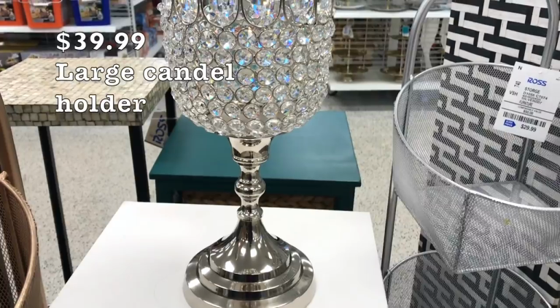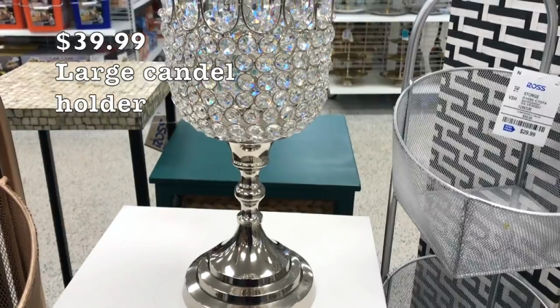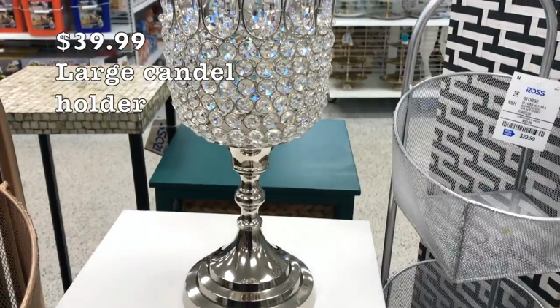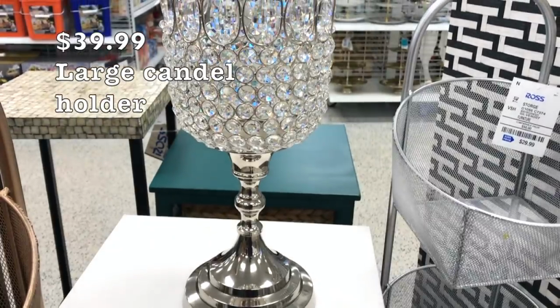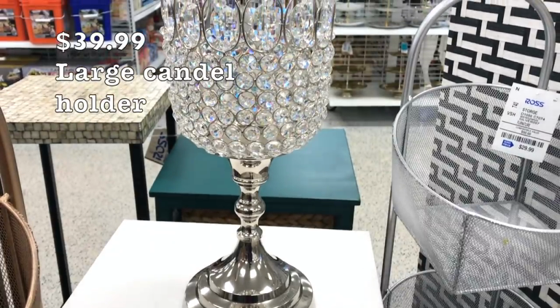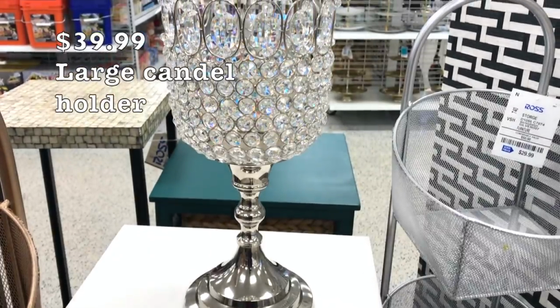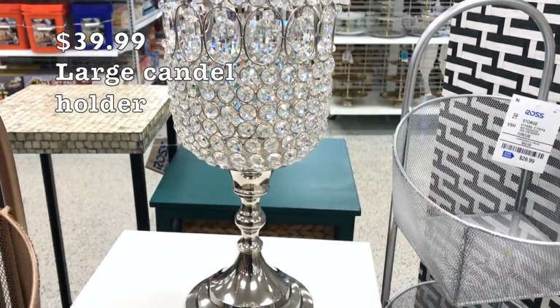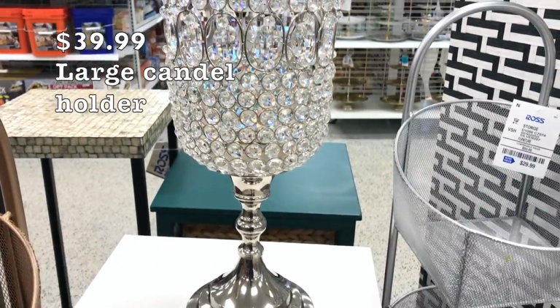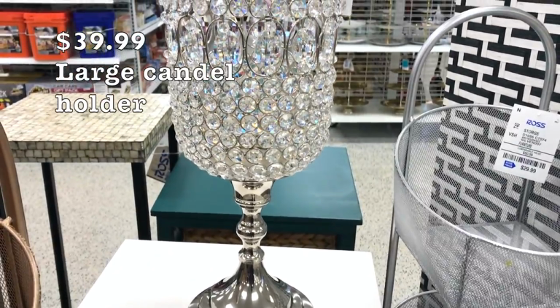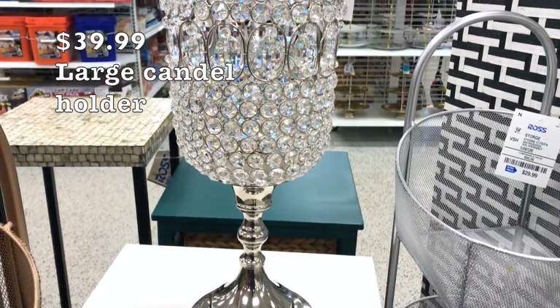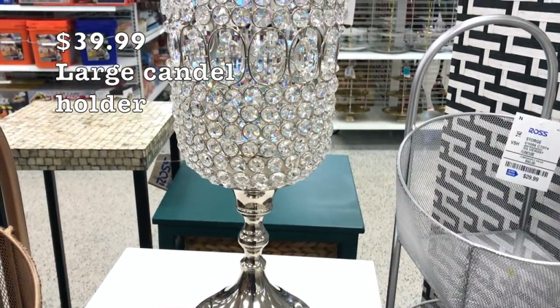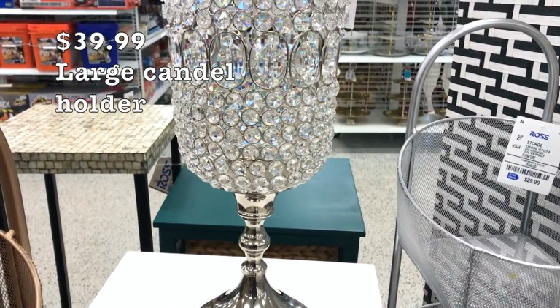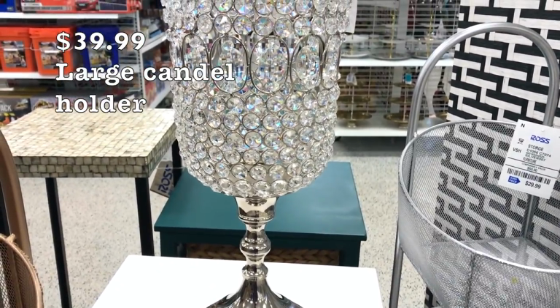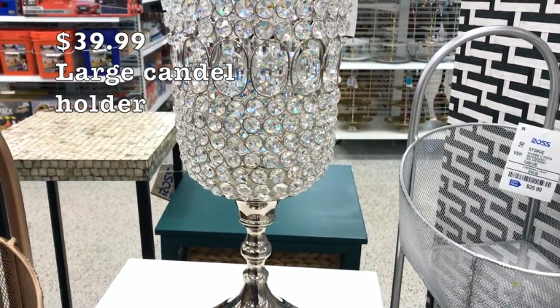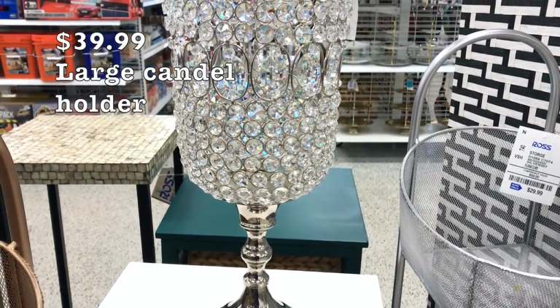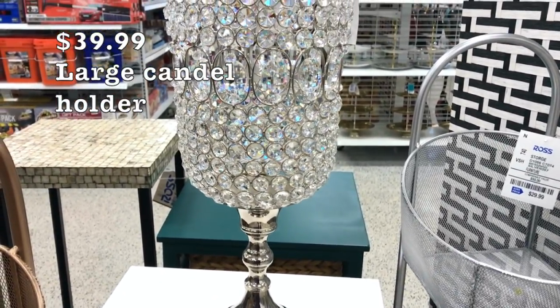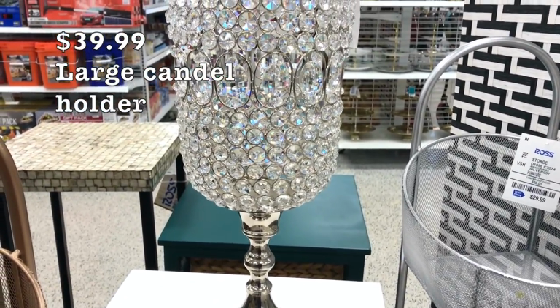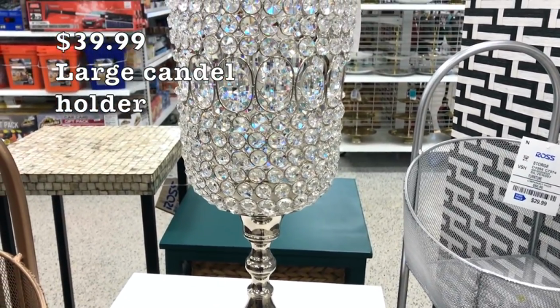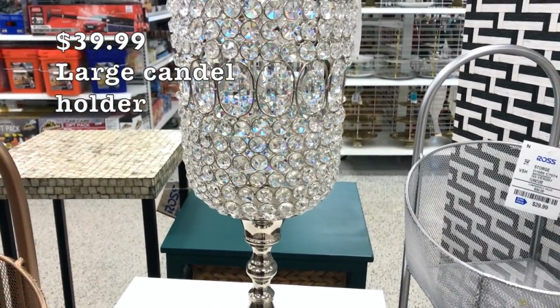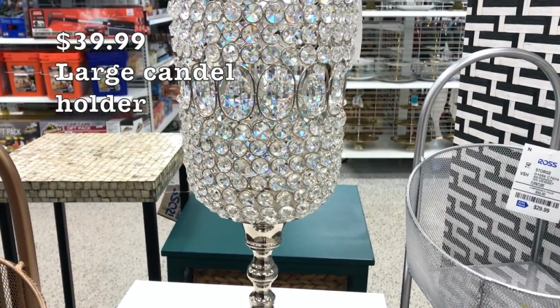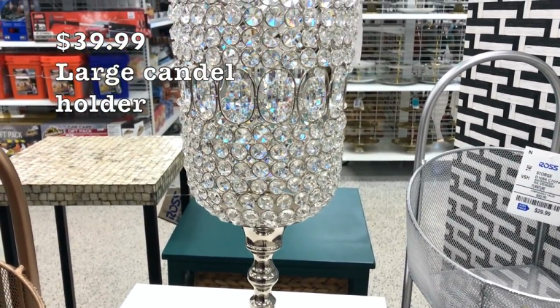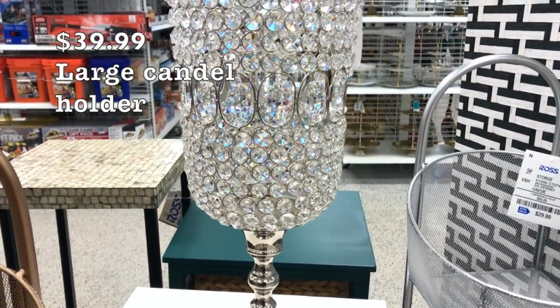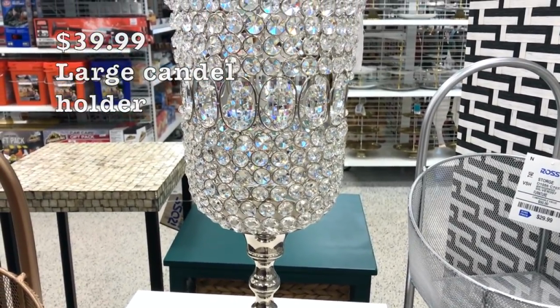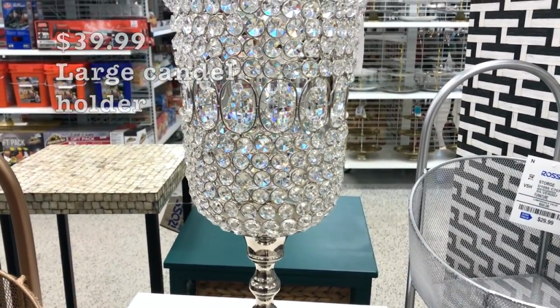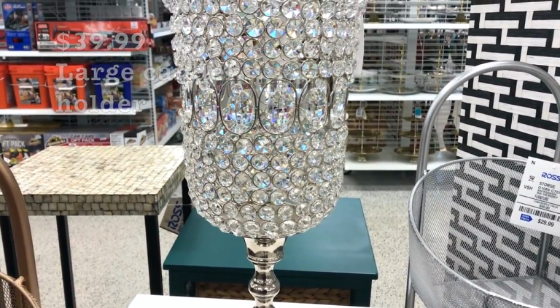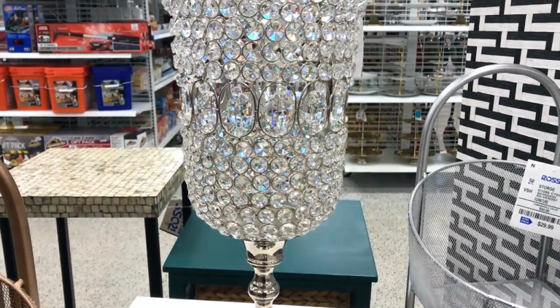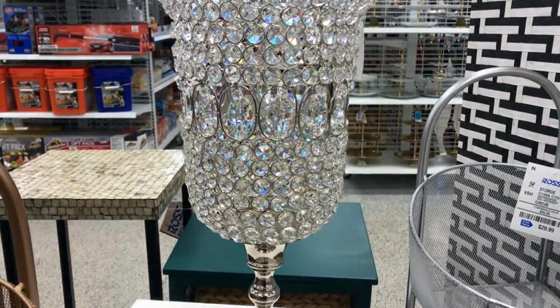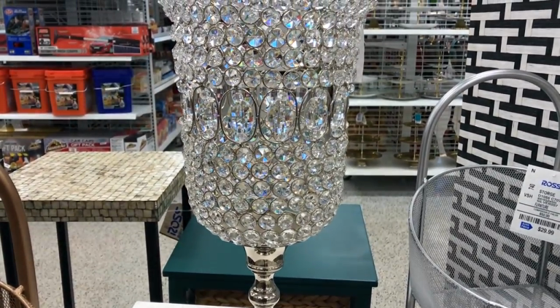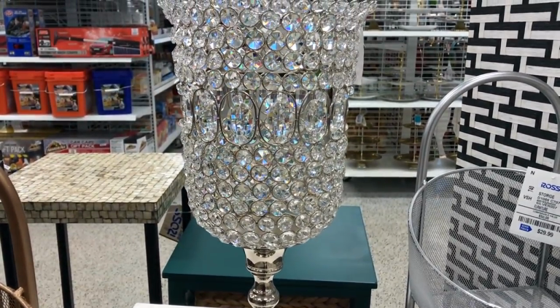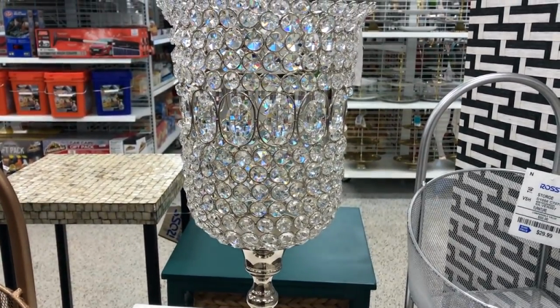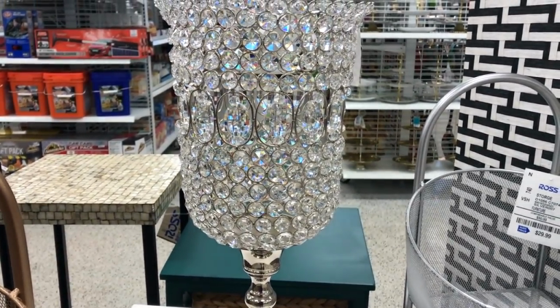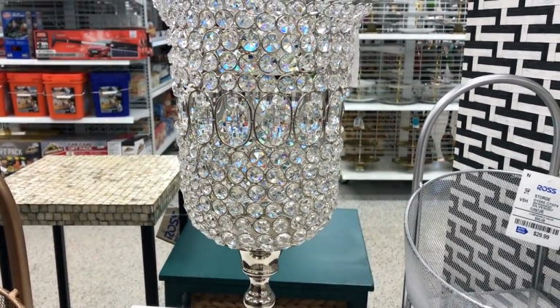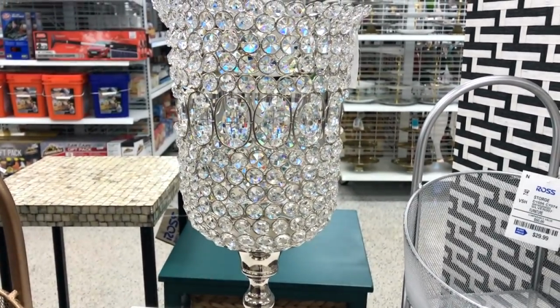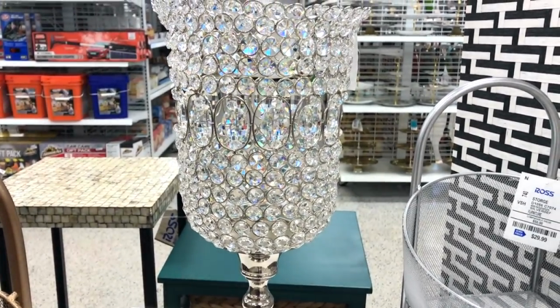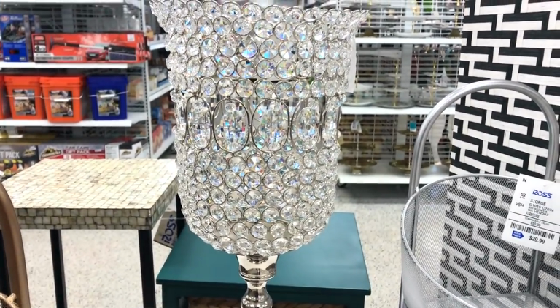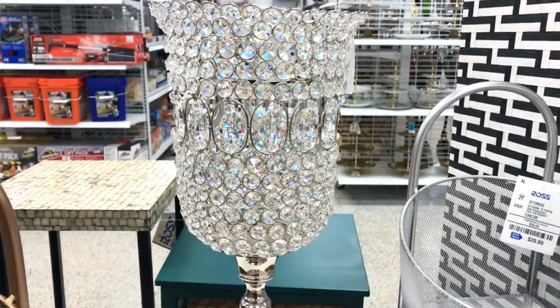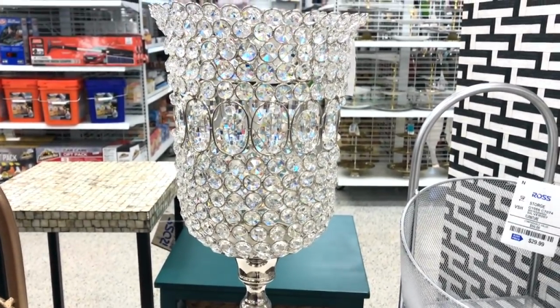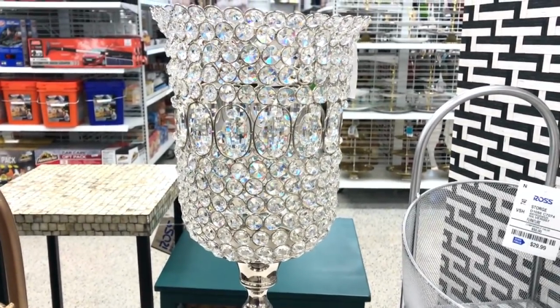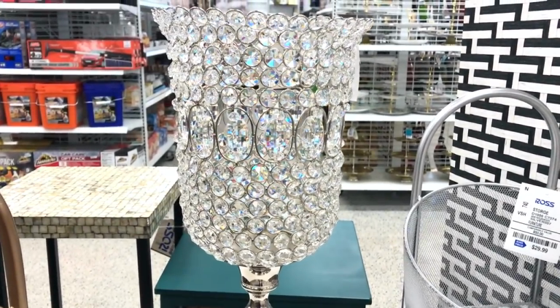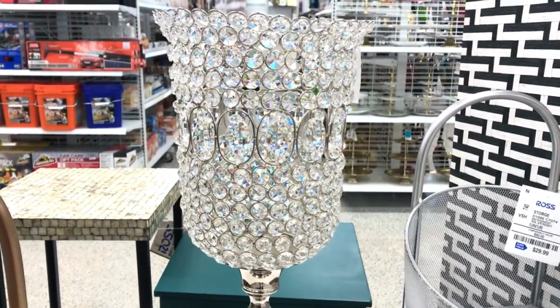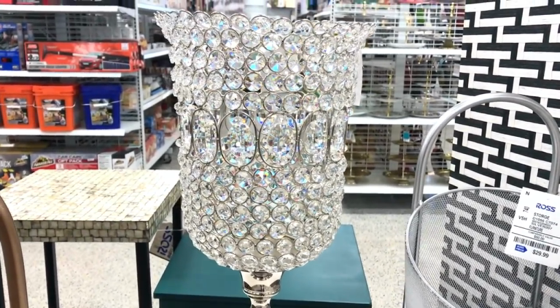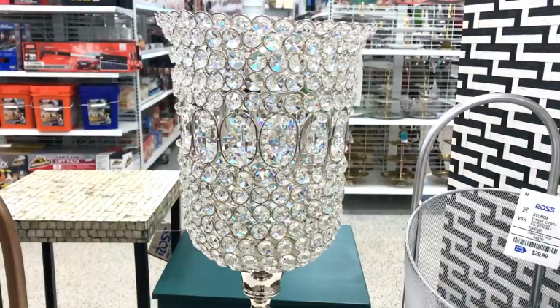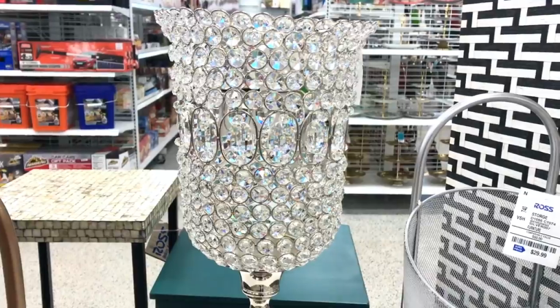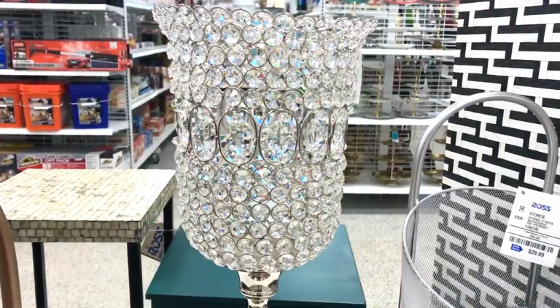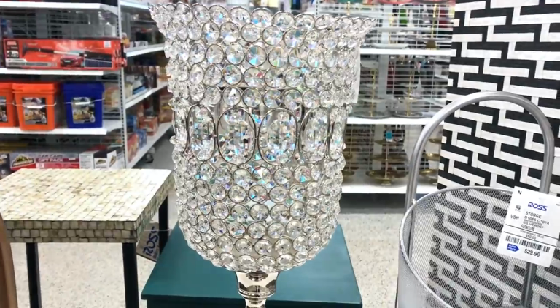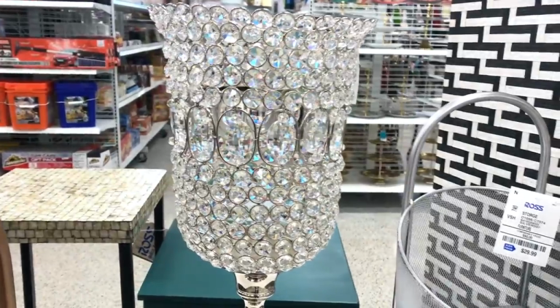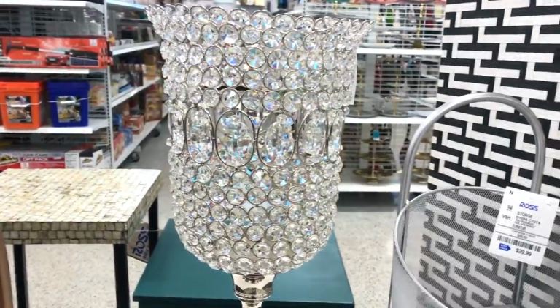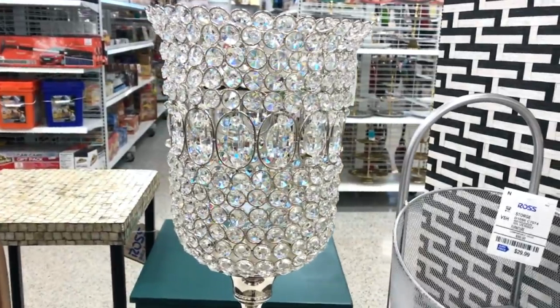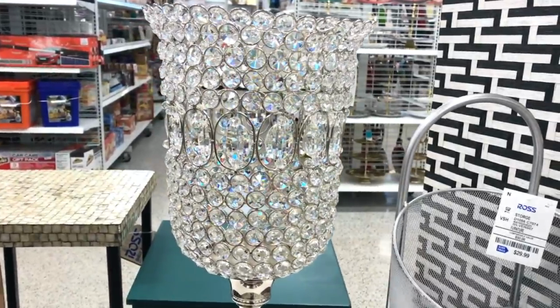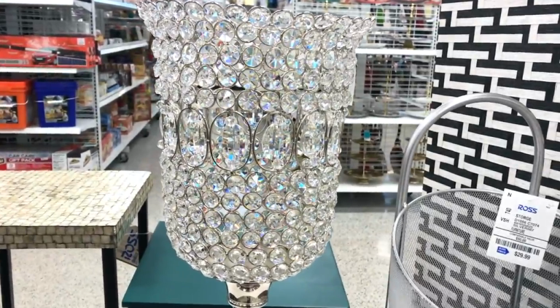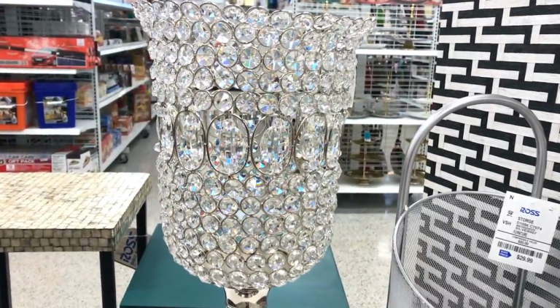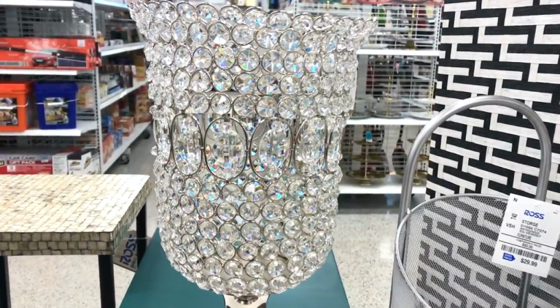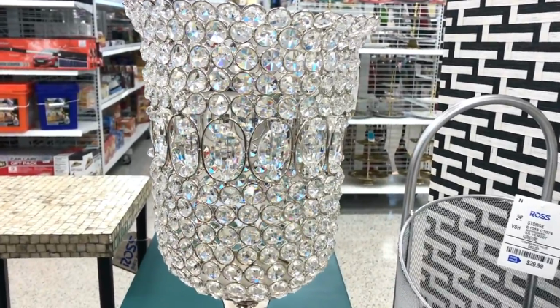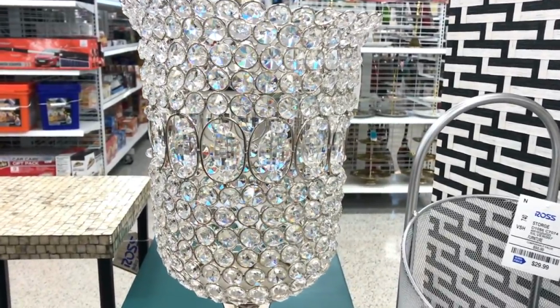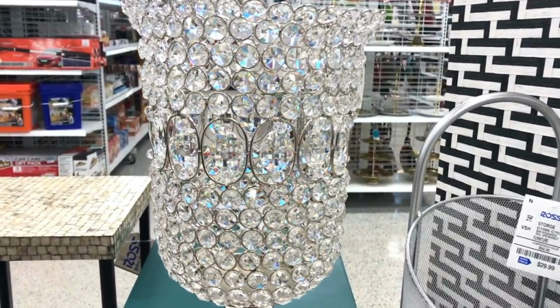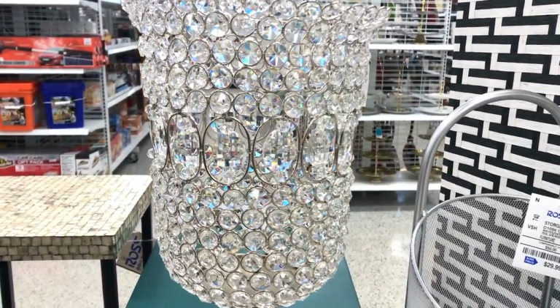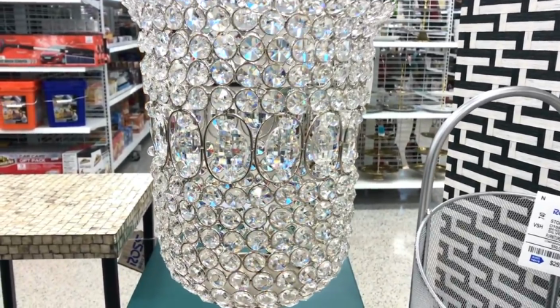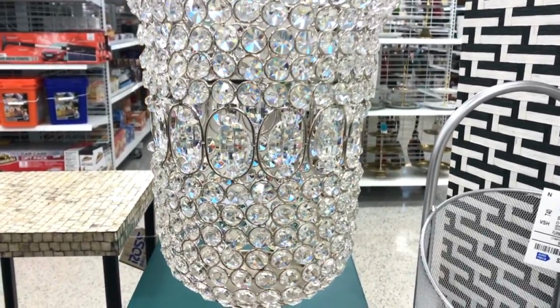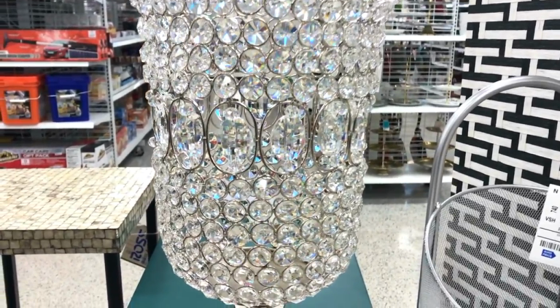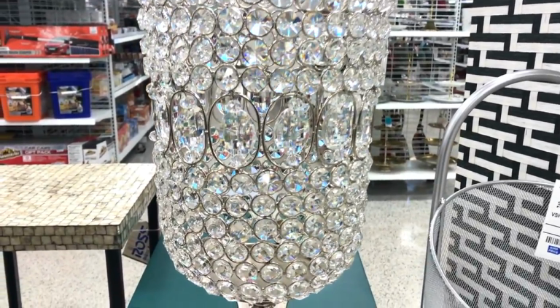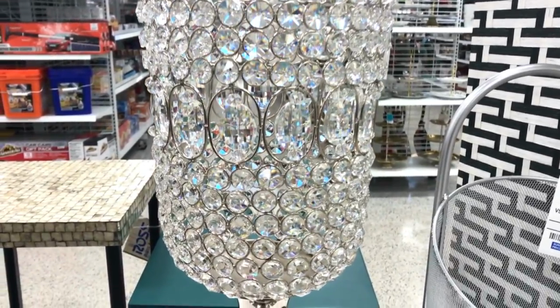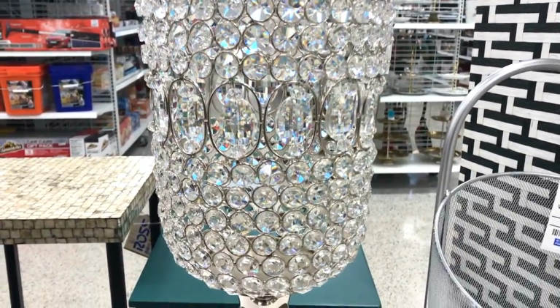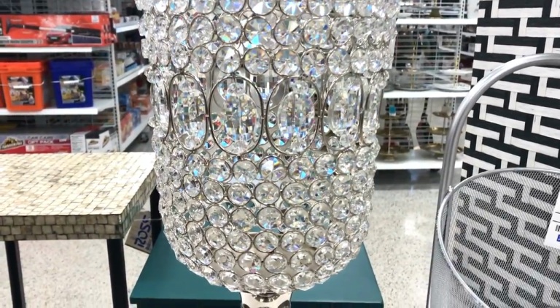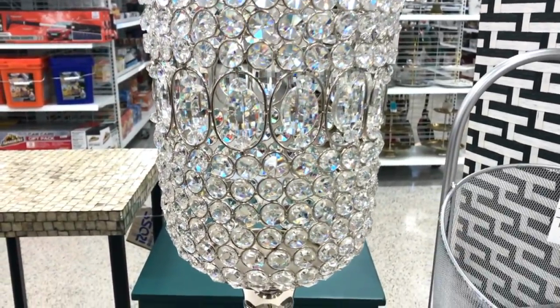I found a lot of super glam and blinged-out candle holders in different sizes and shapes. Ross had a huge variety to choose from.